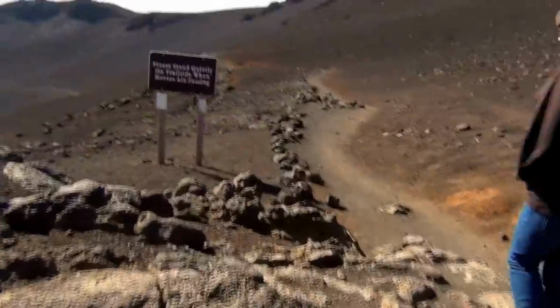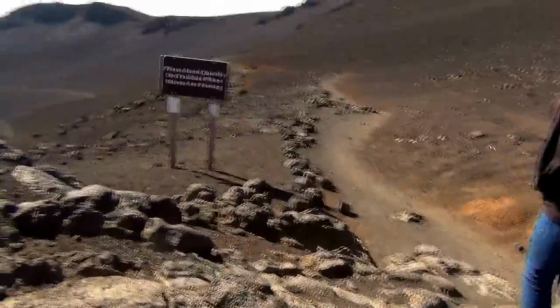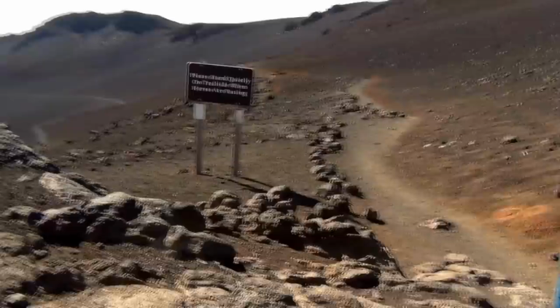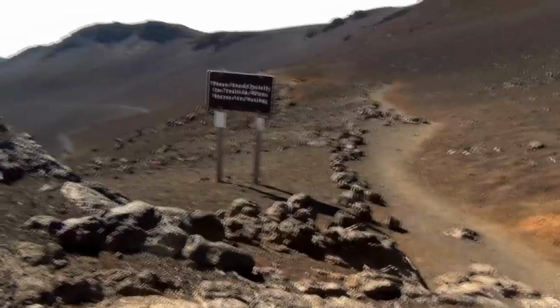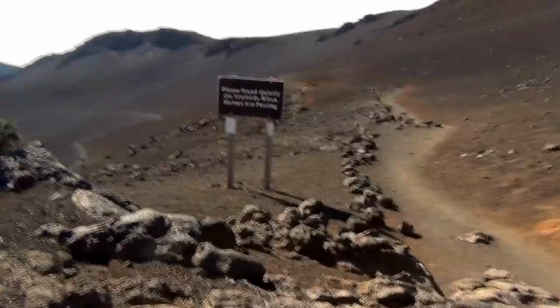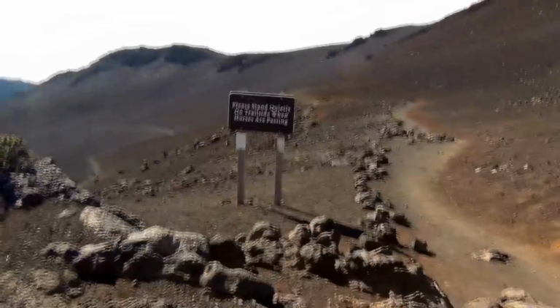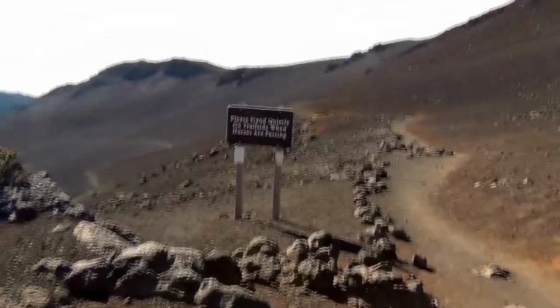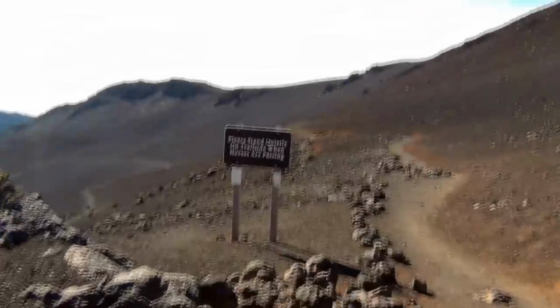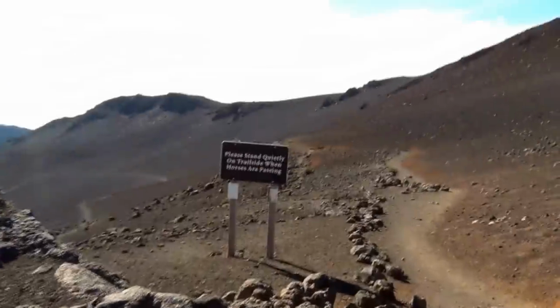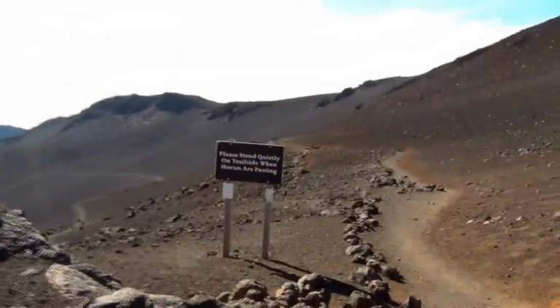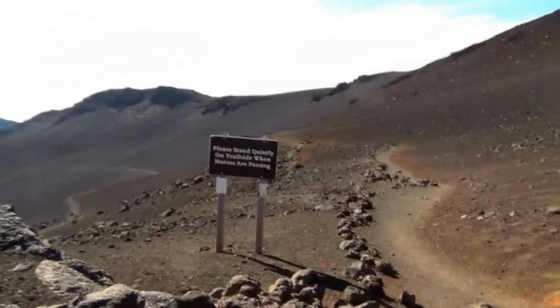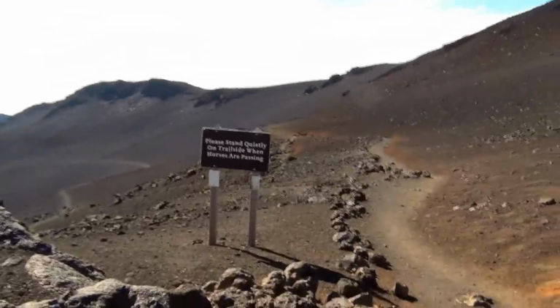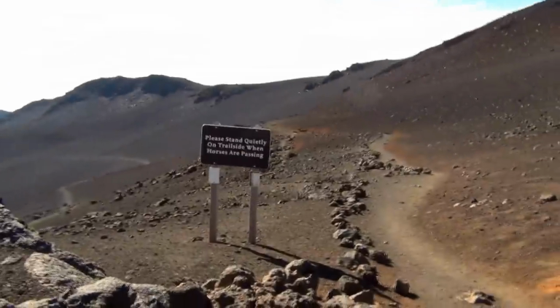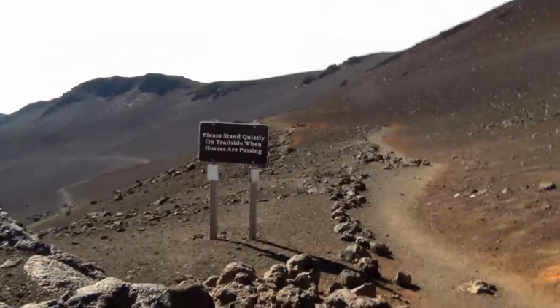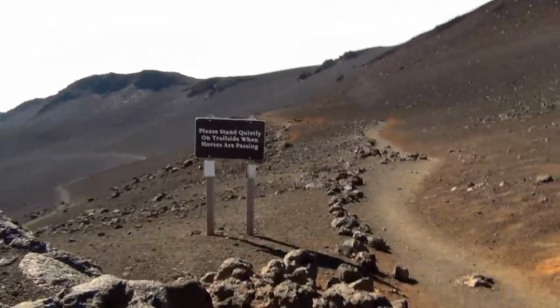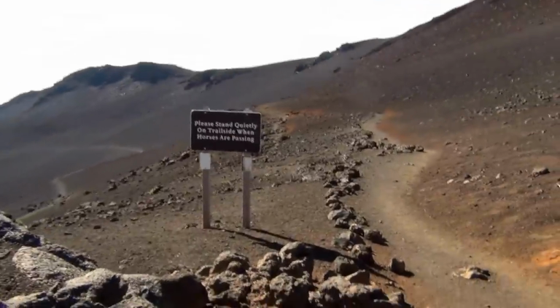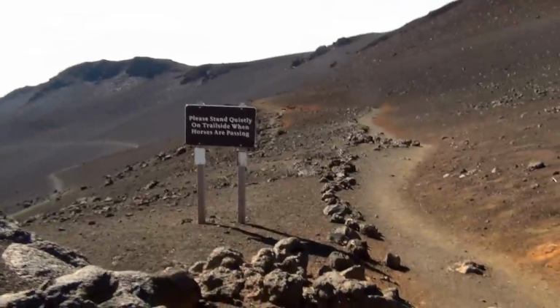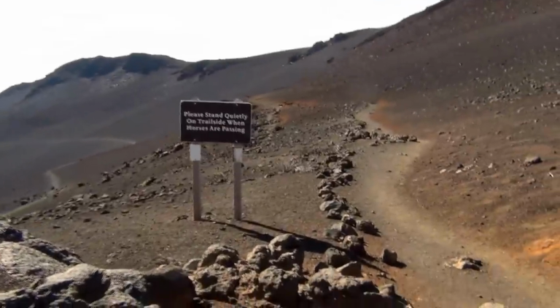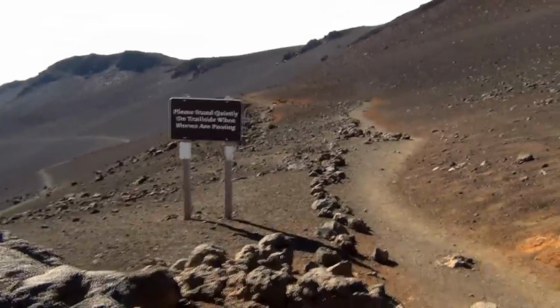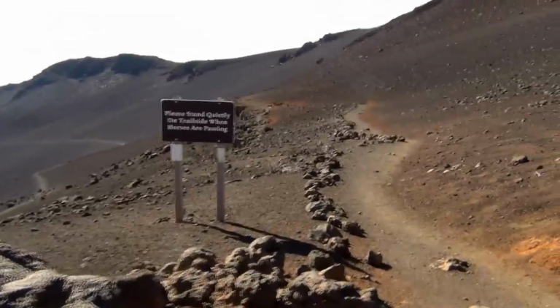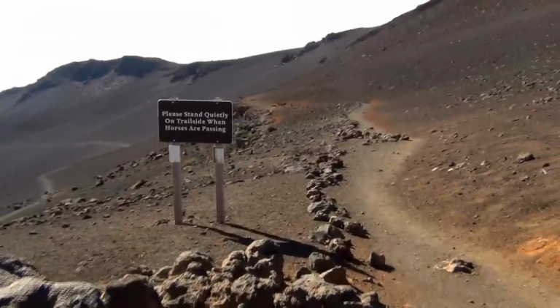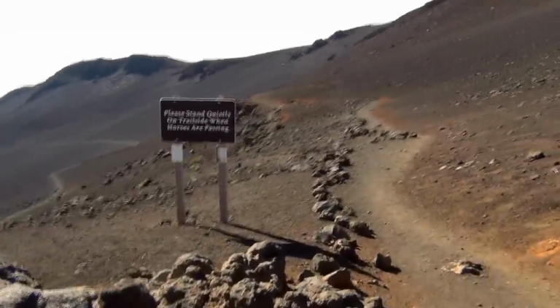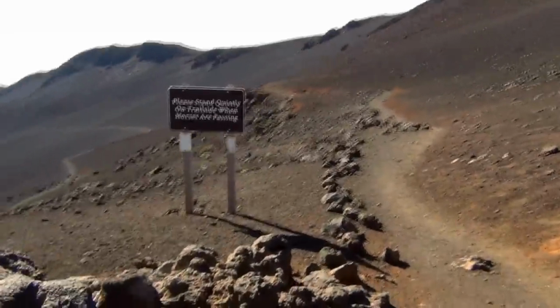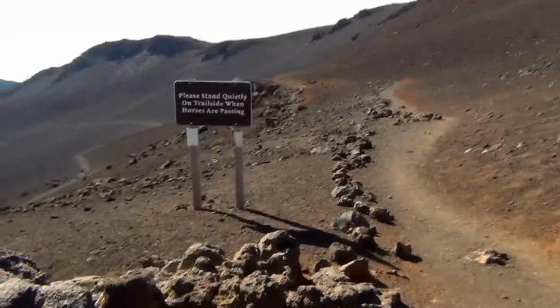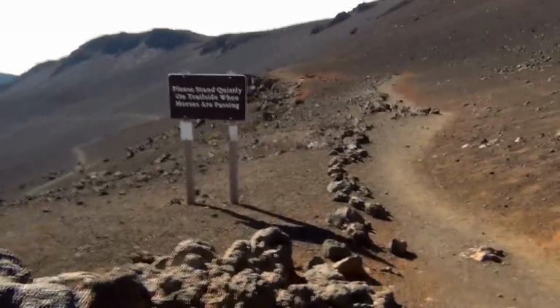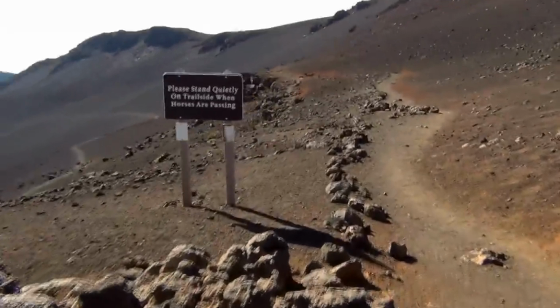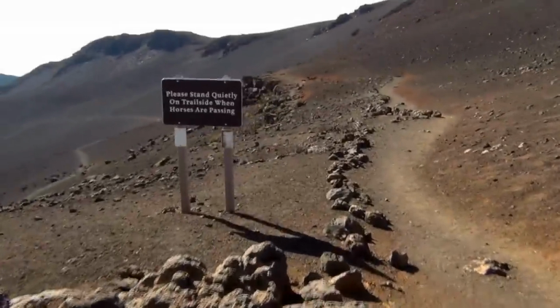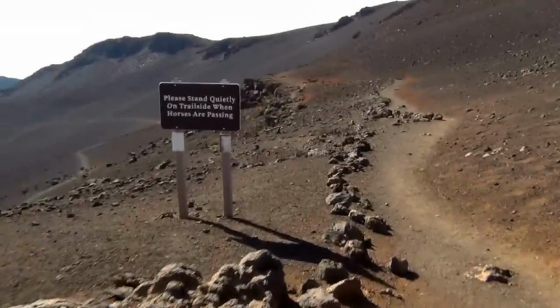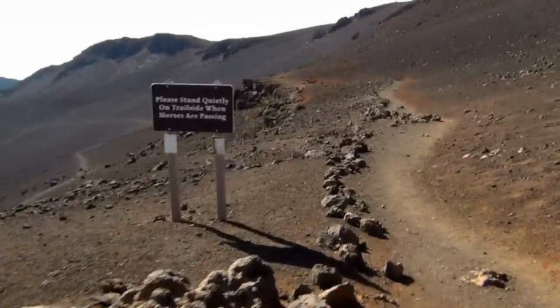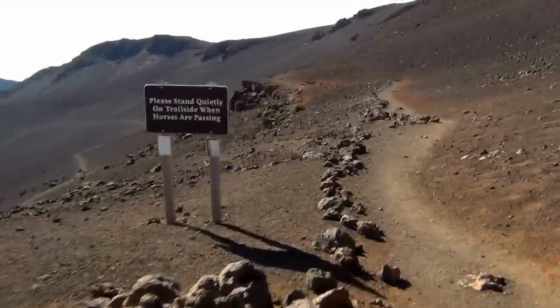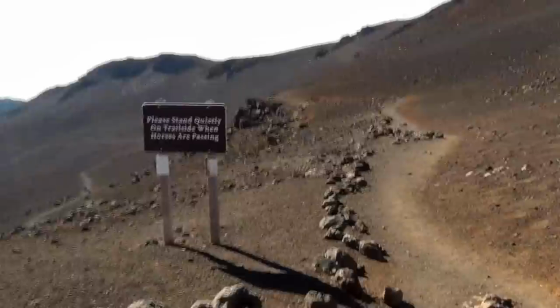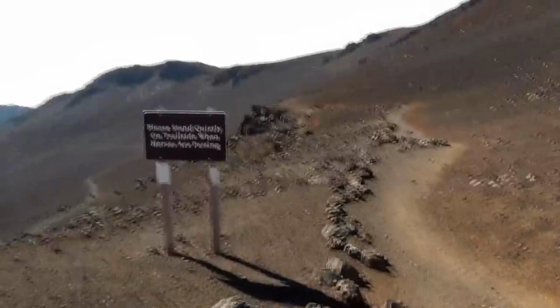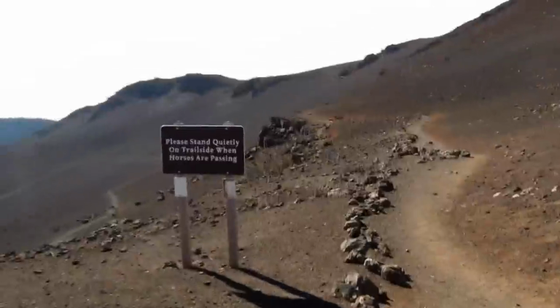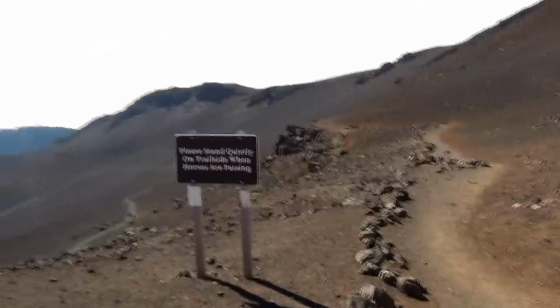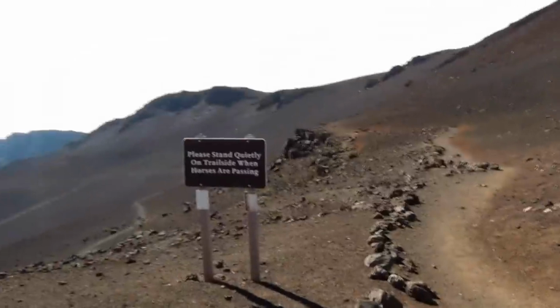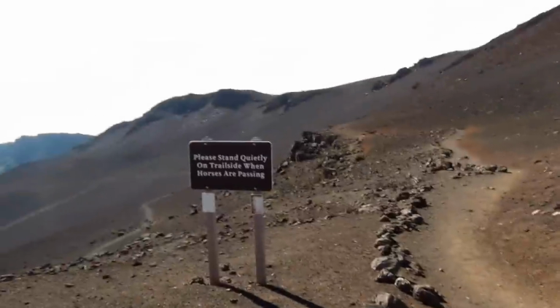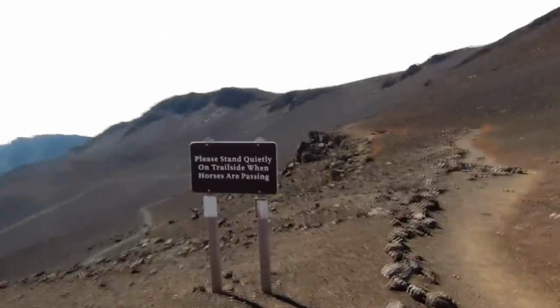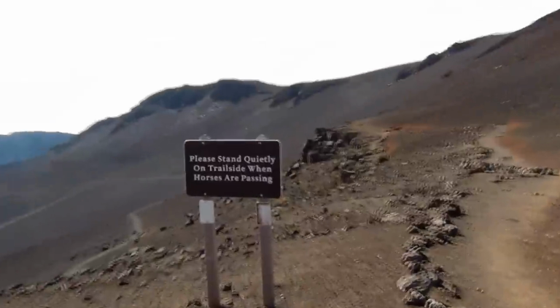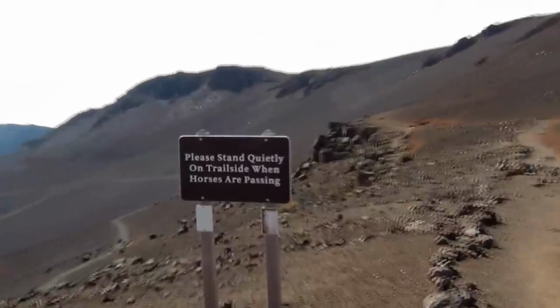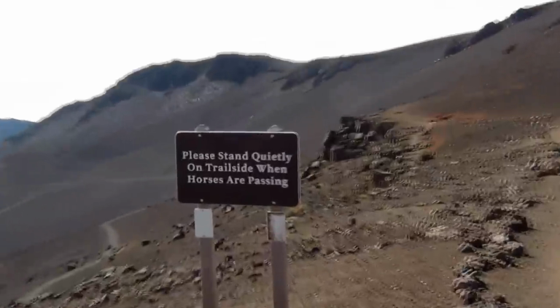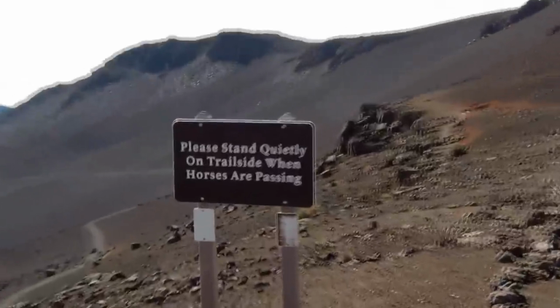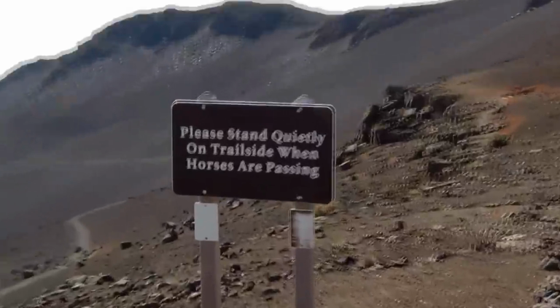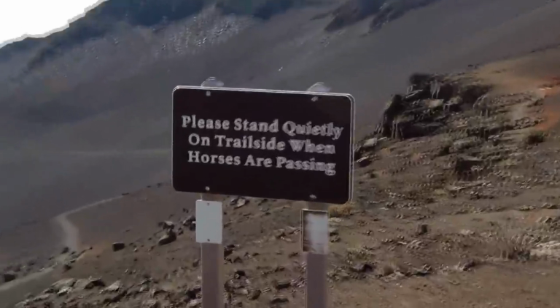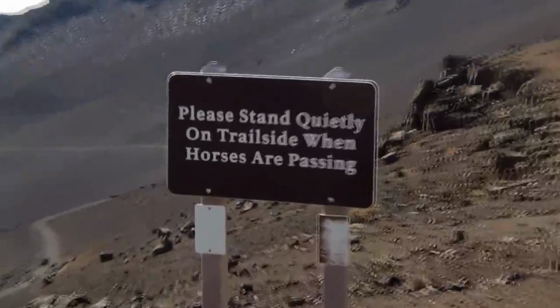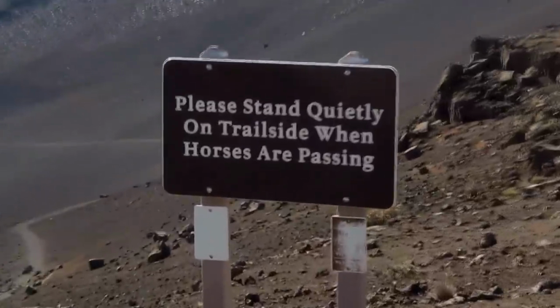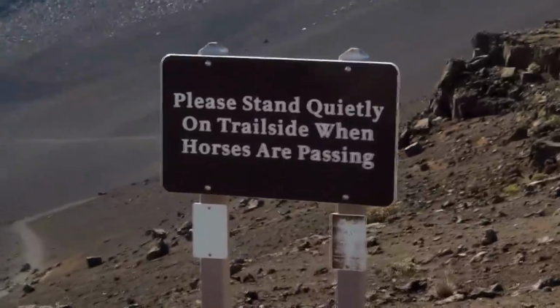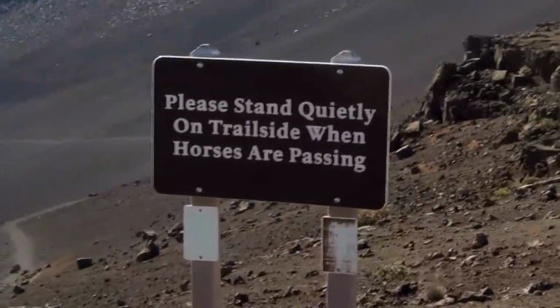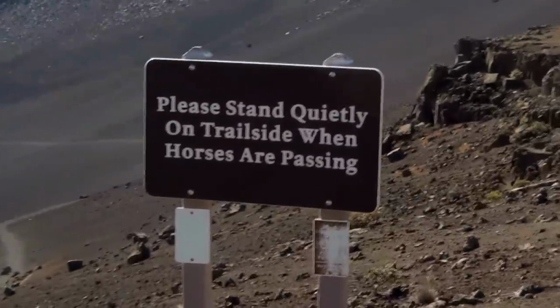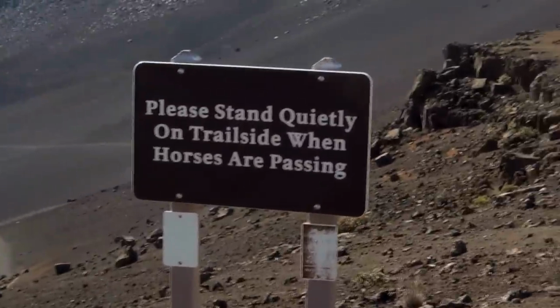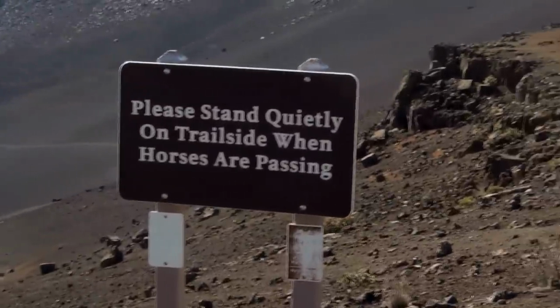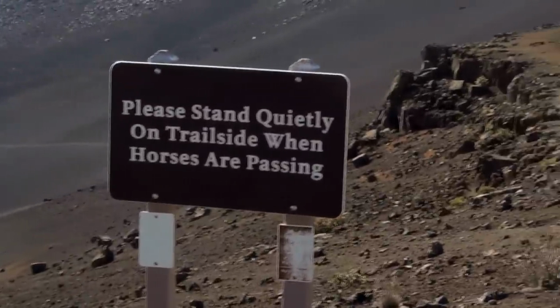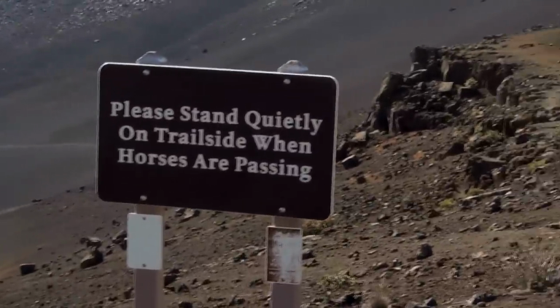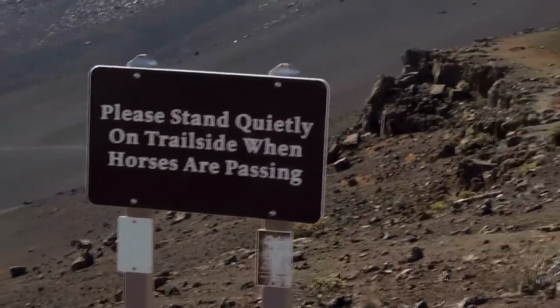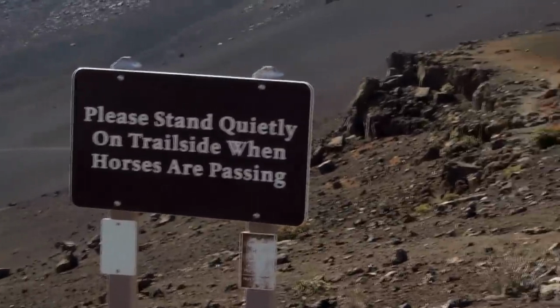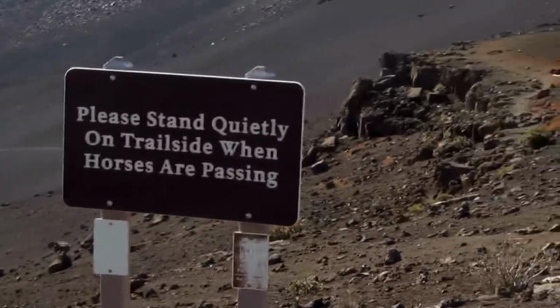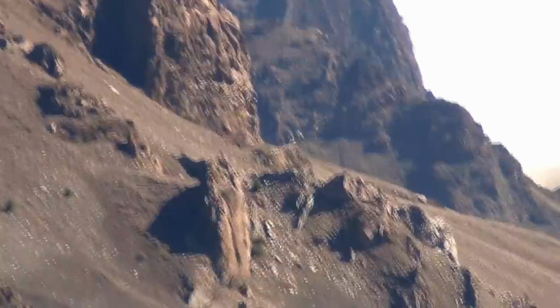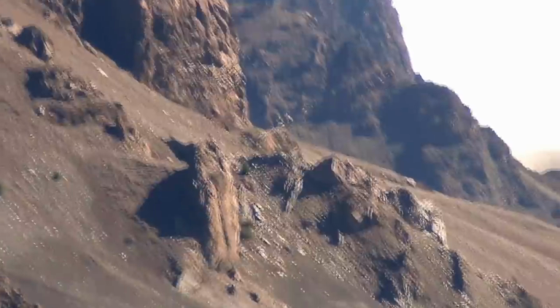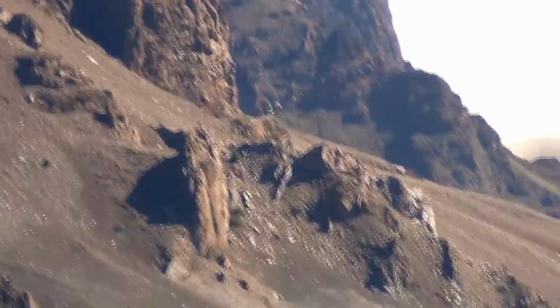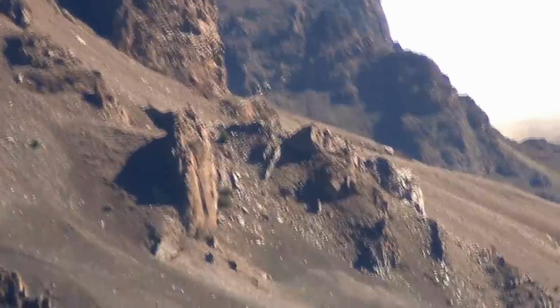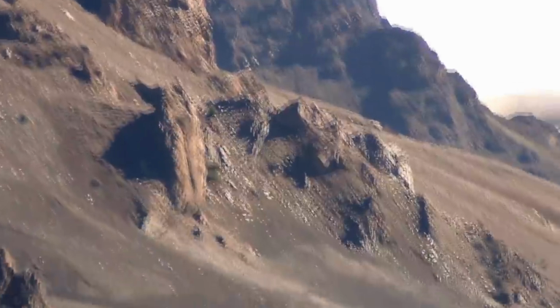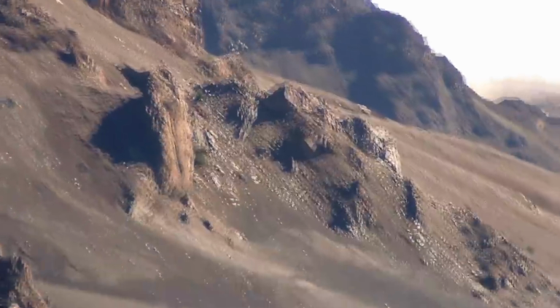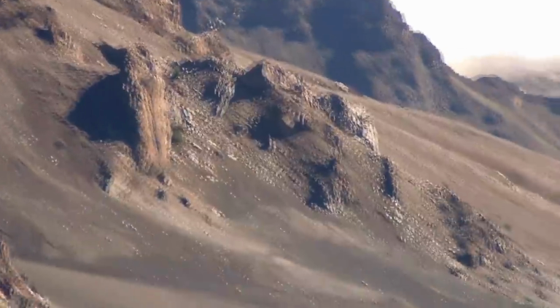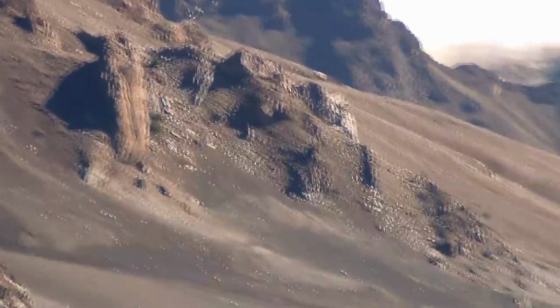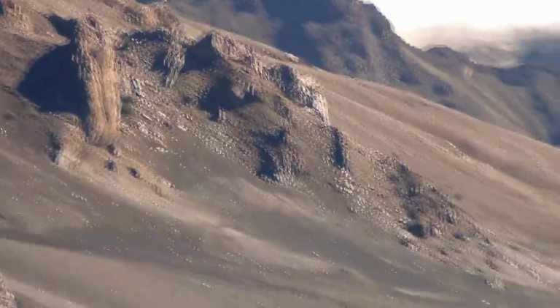Some tour groups will take you horseback riding along the trail, while others will shuttle you up the mountain, give you a bike, and let you coast all the way down the mountain highway.